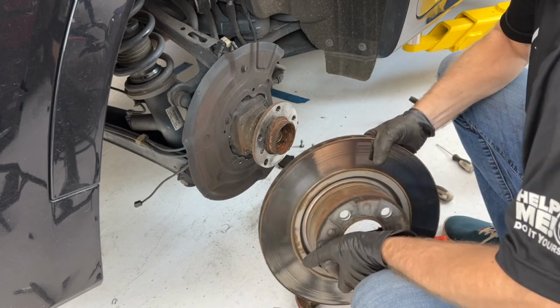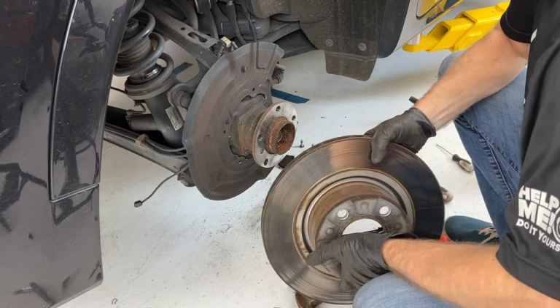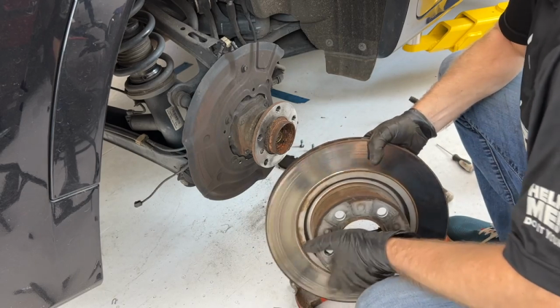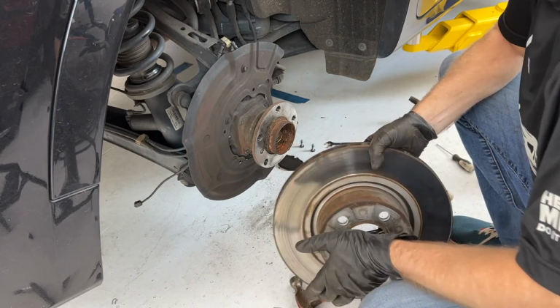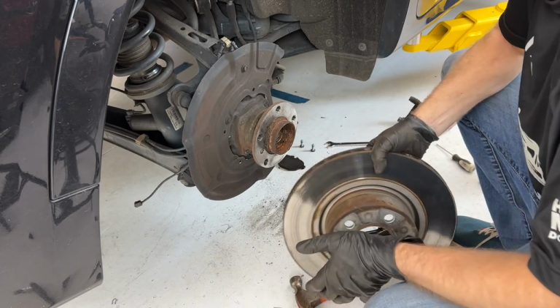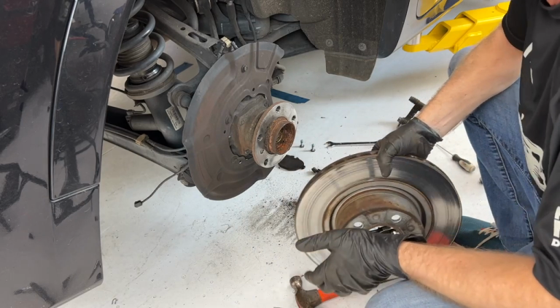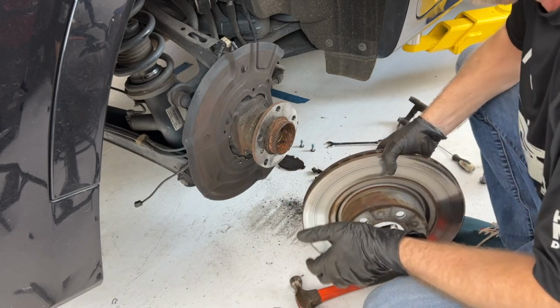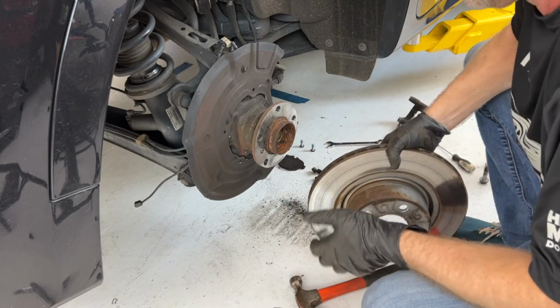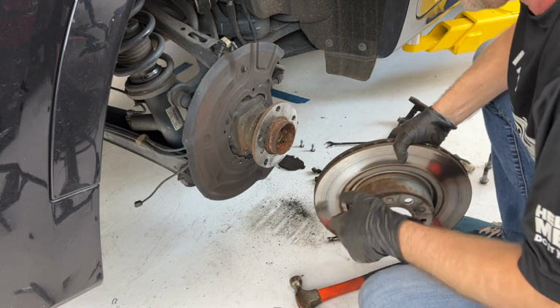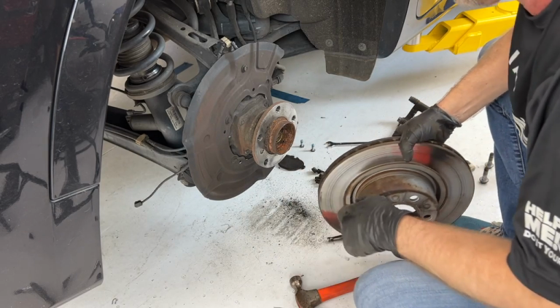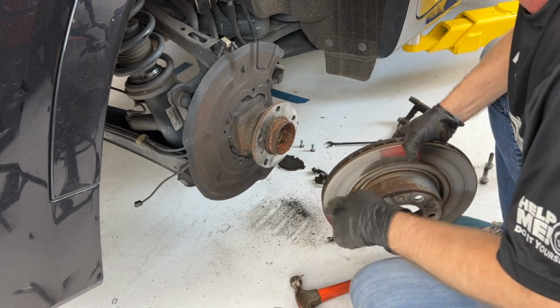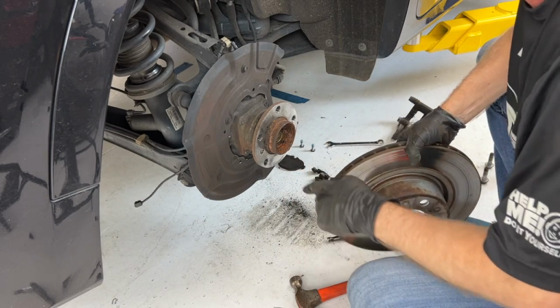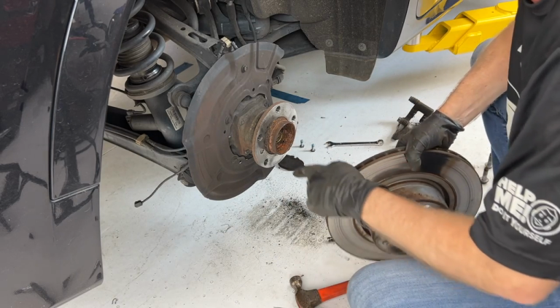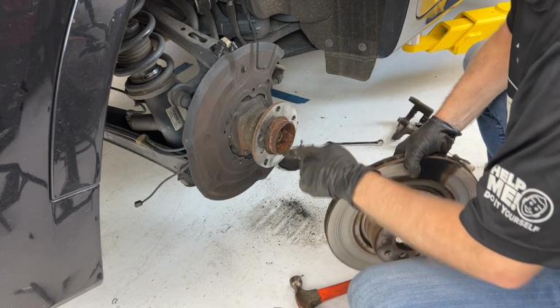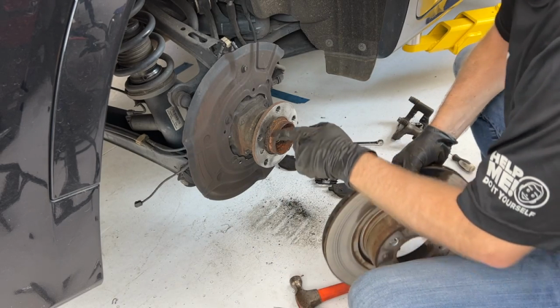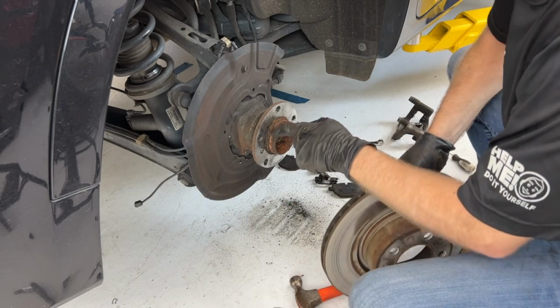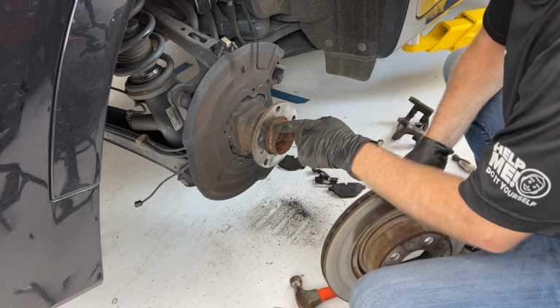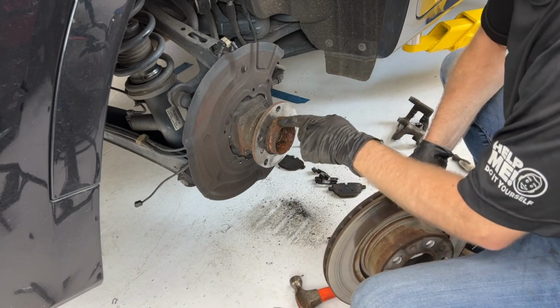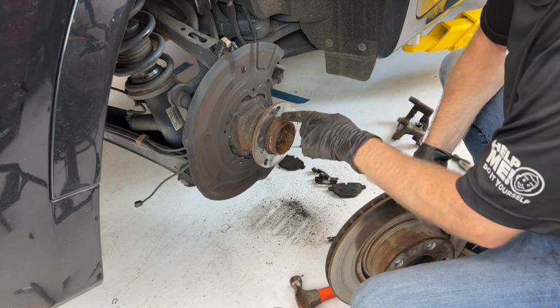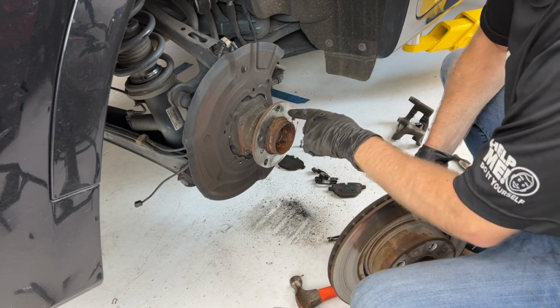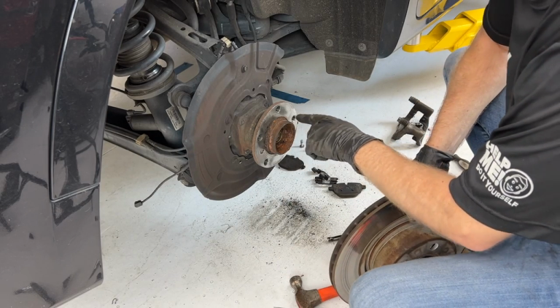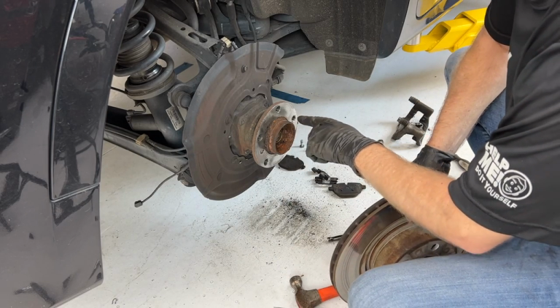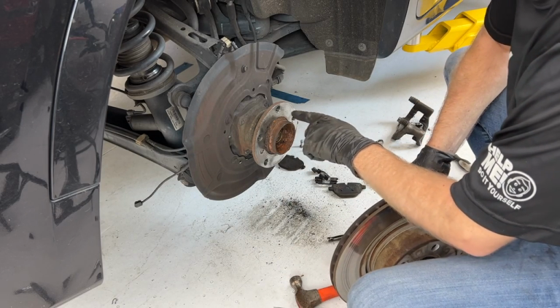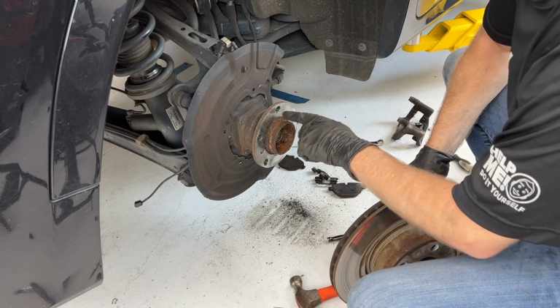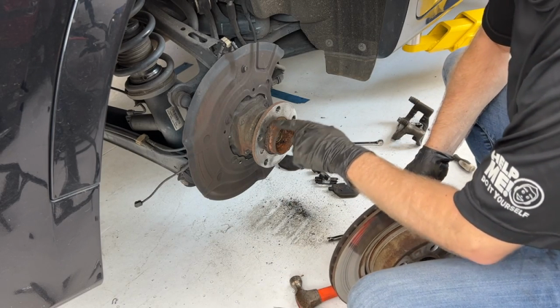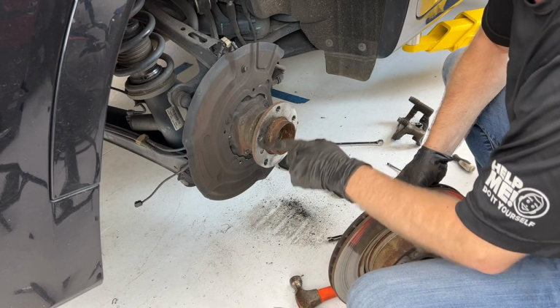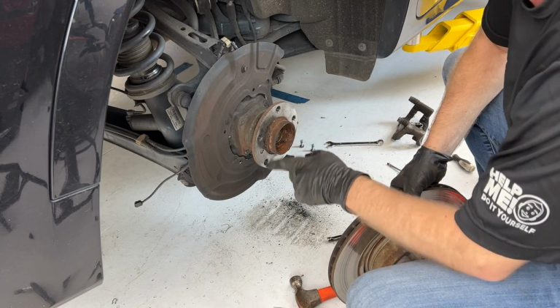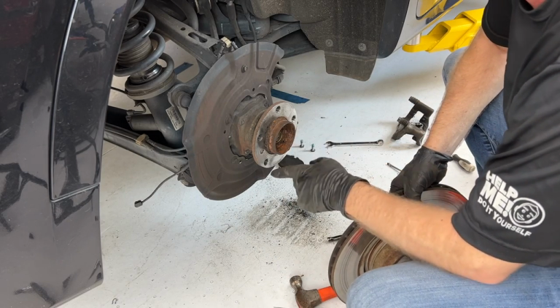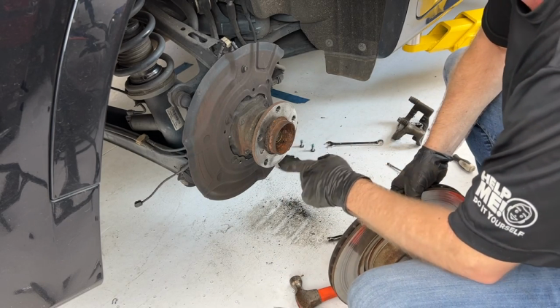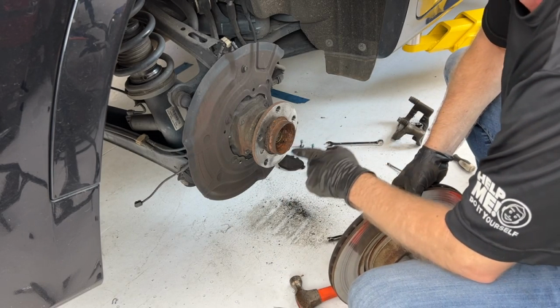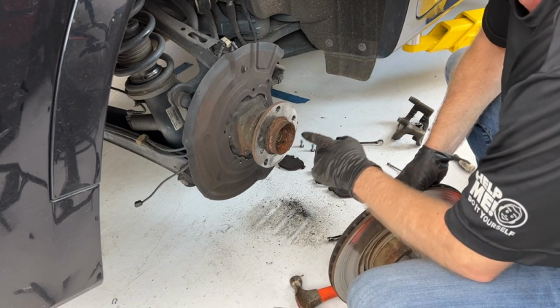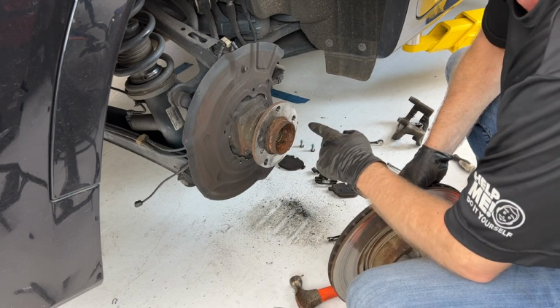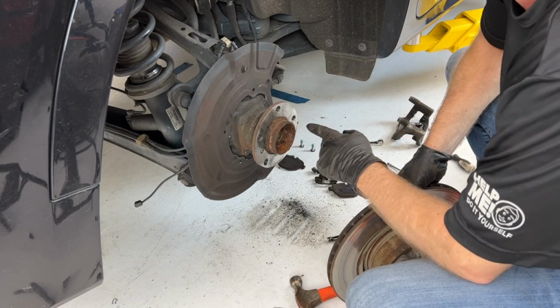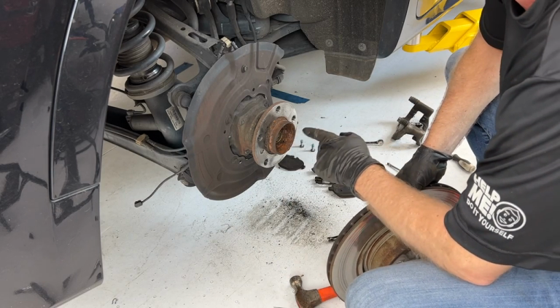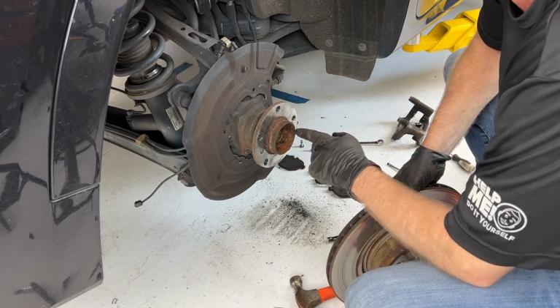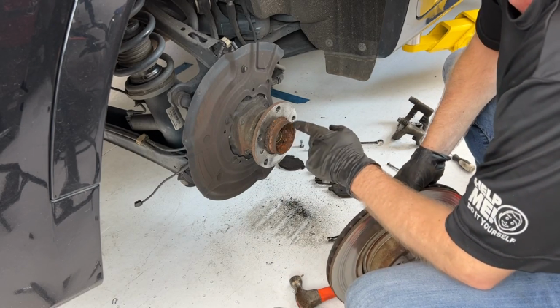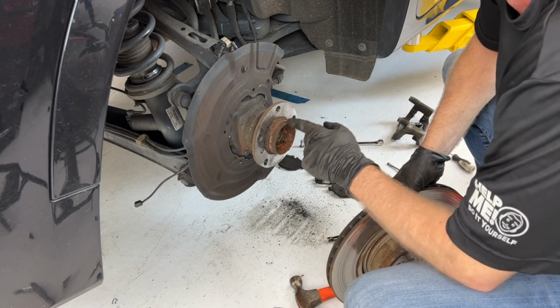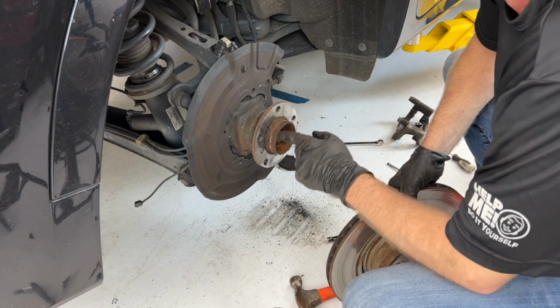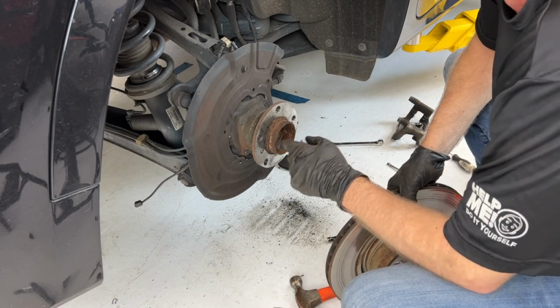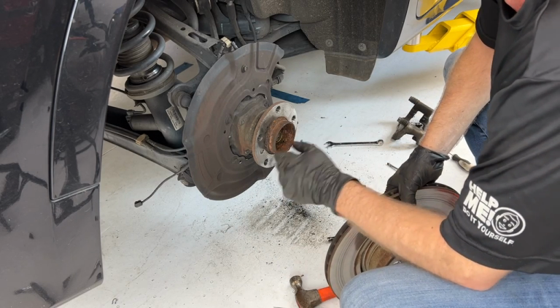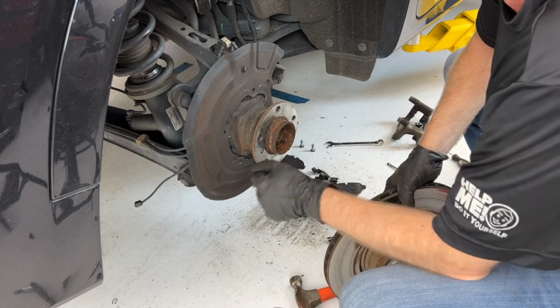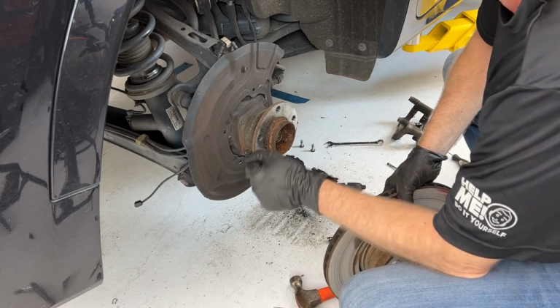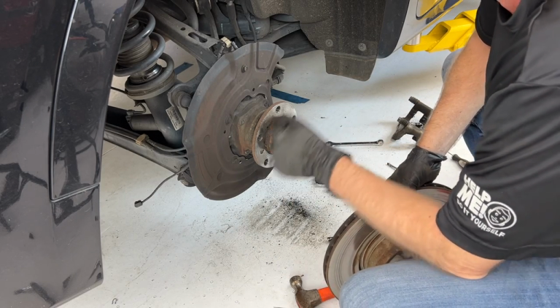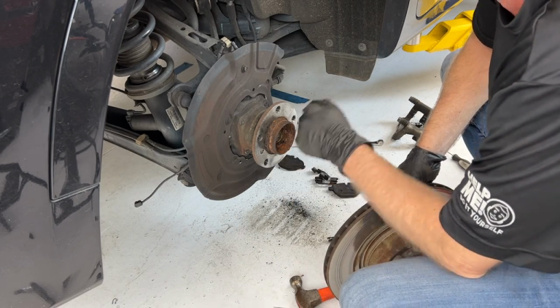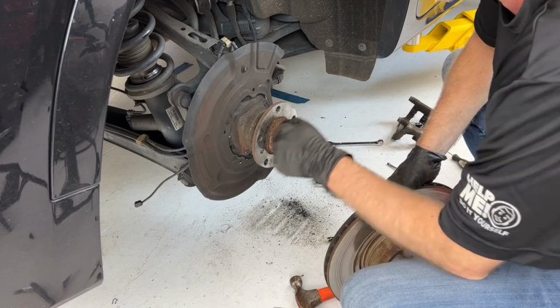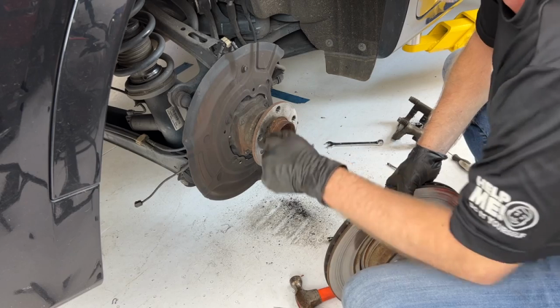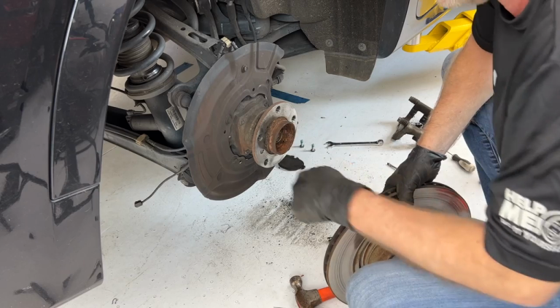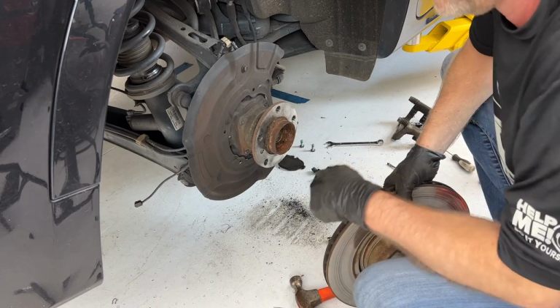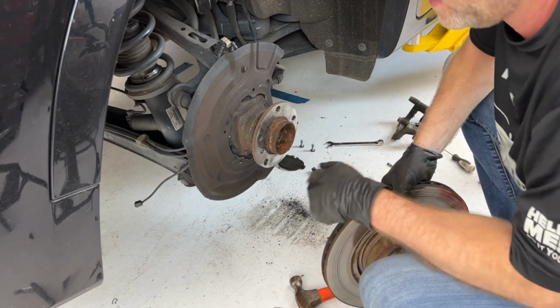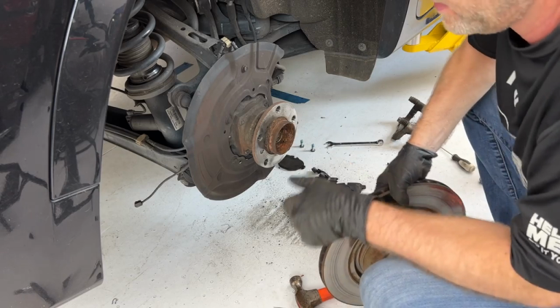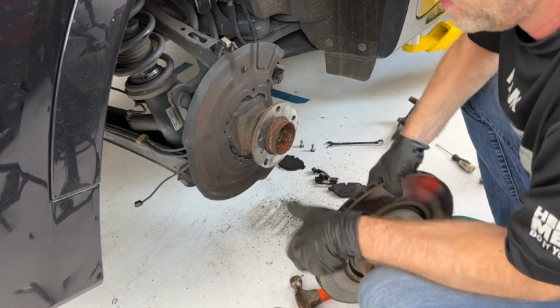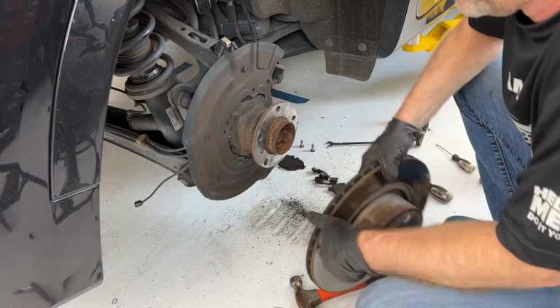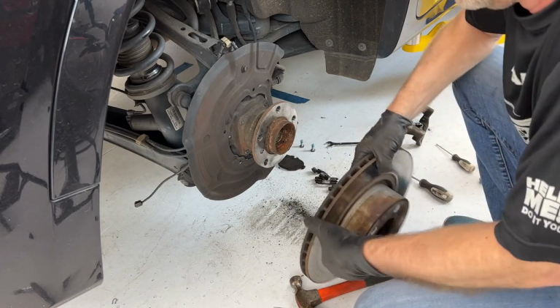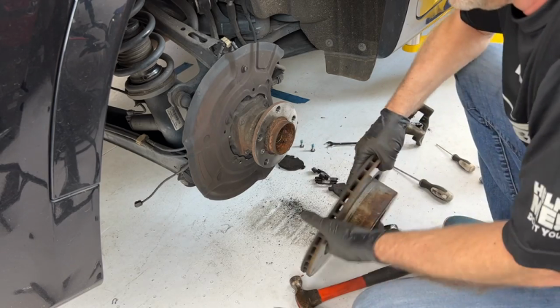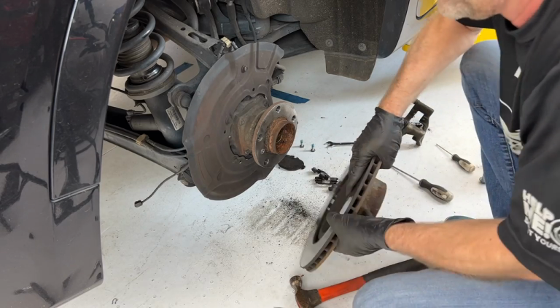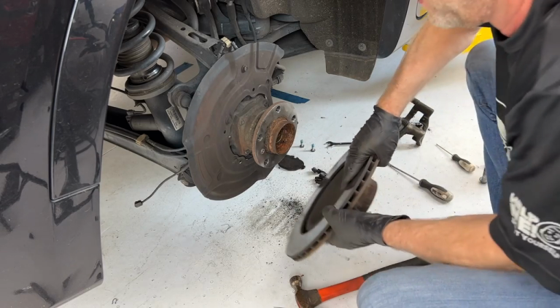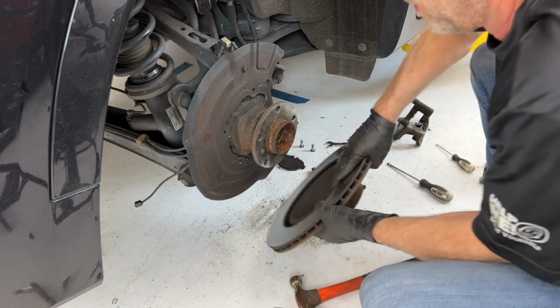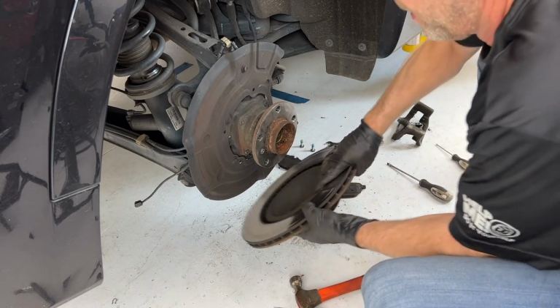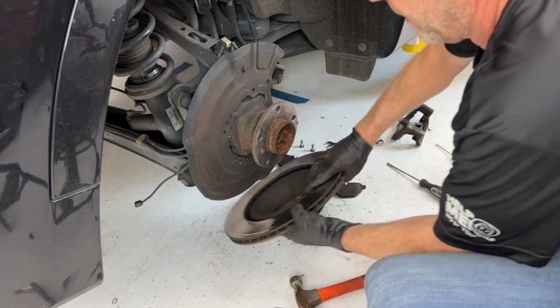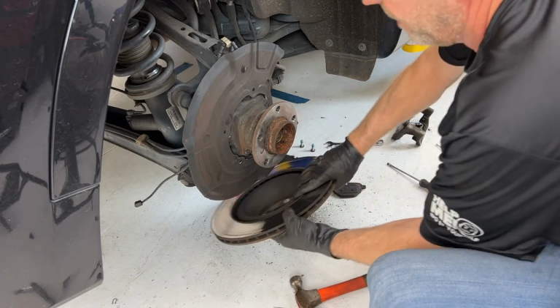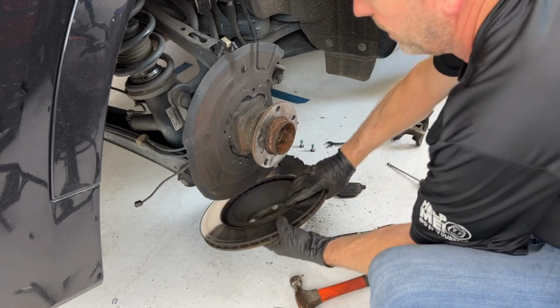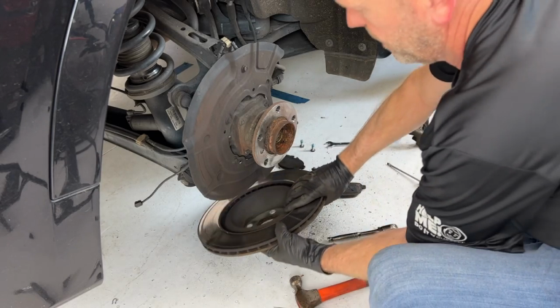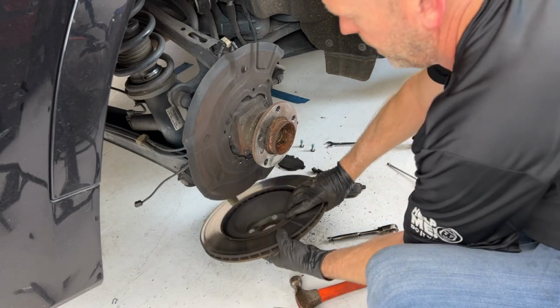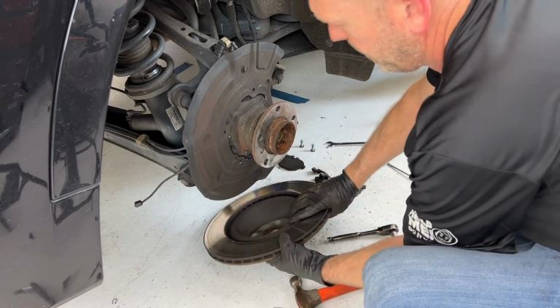Now that the rotor is off, you can see that this hub area is really nasty, so I just take a wire brush and clean that area up.